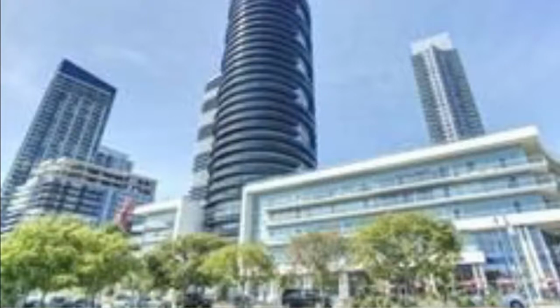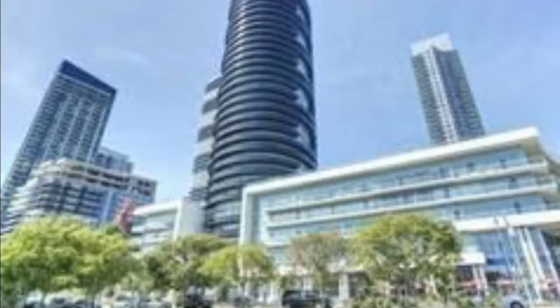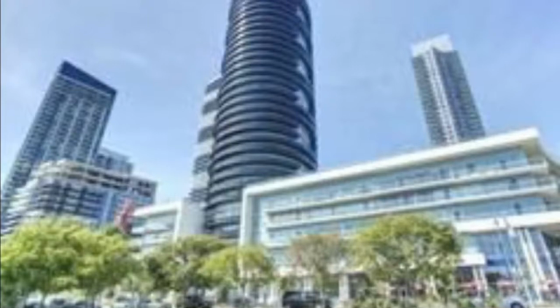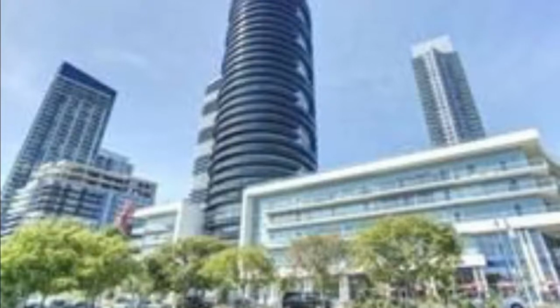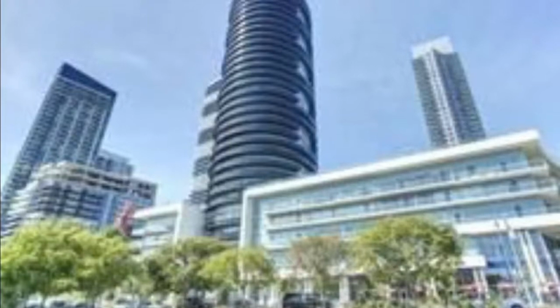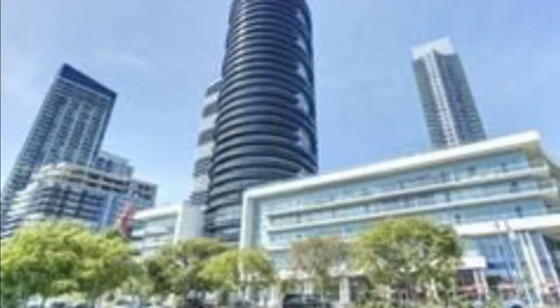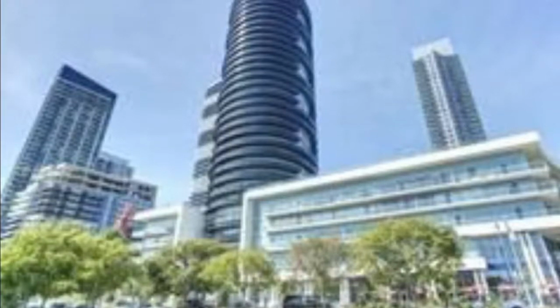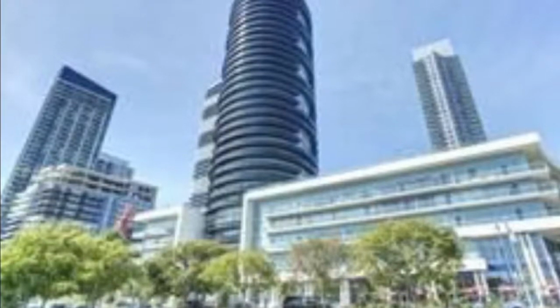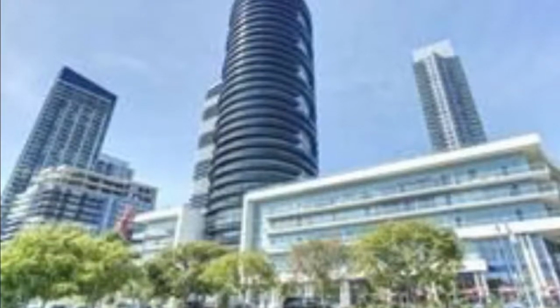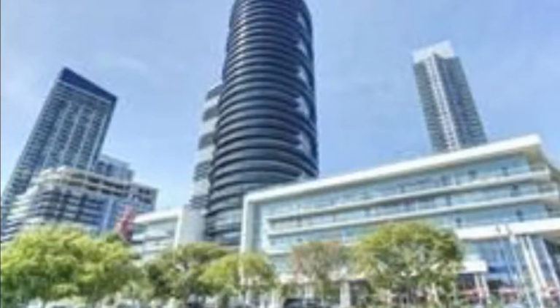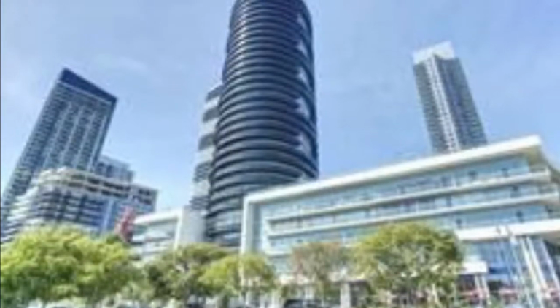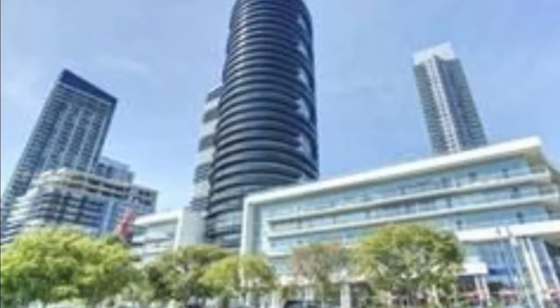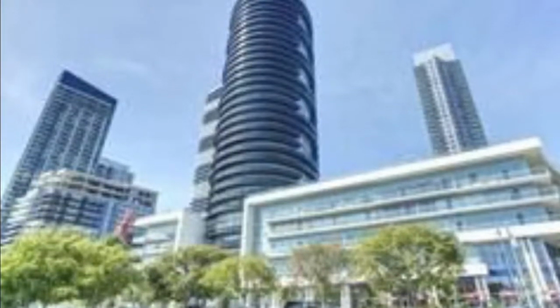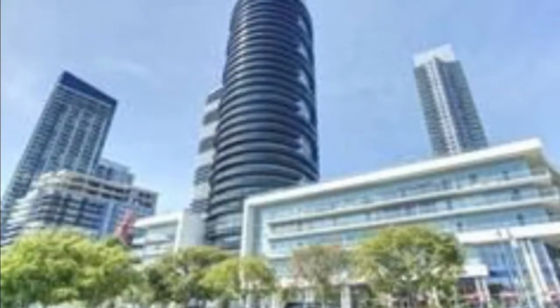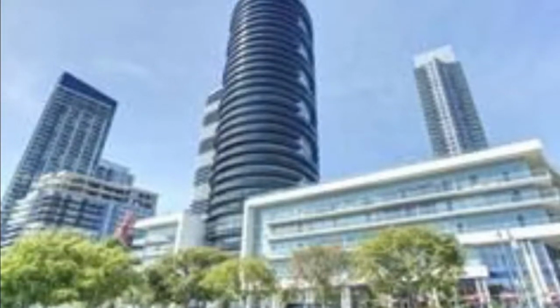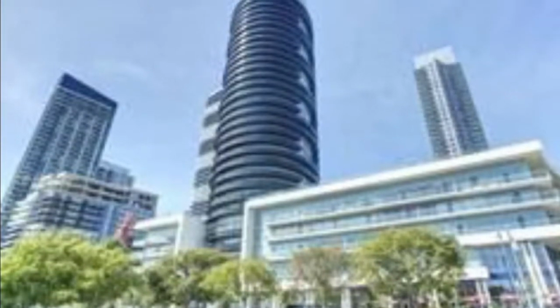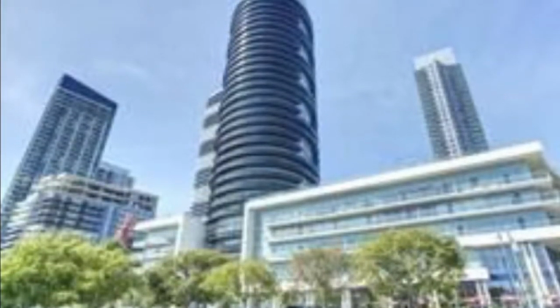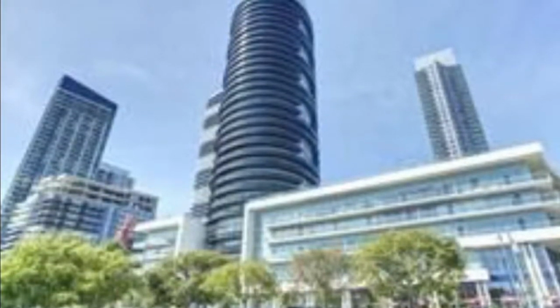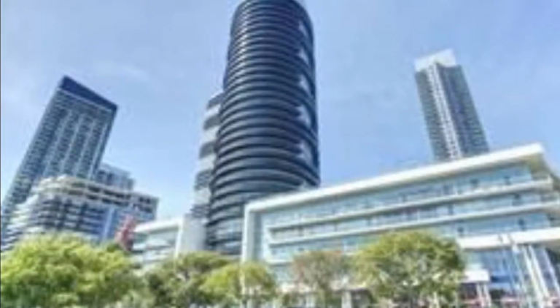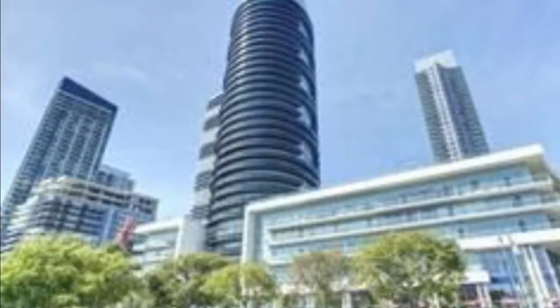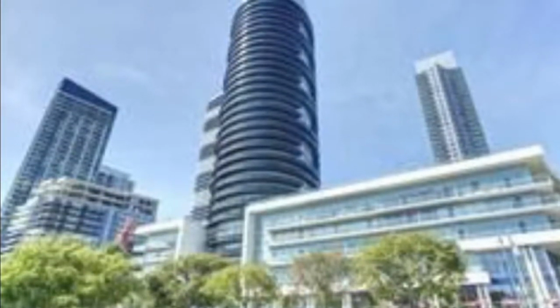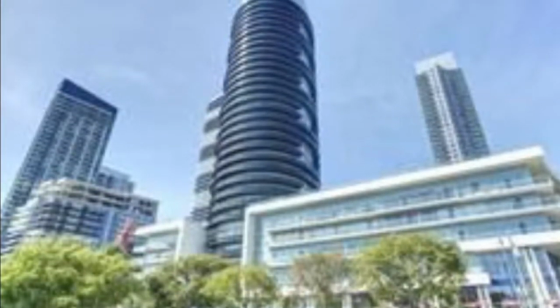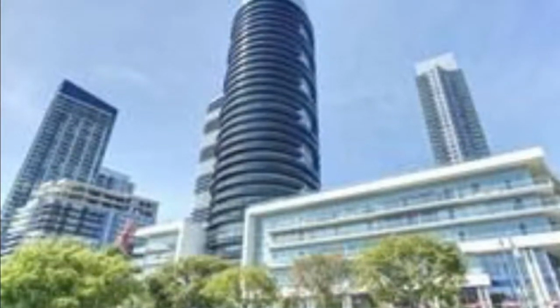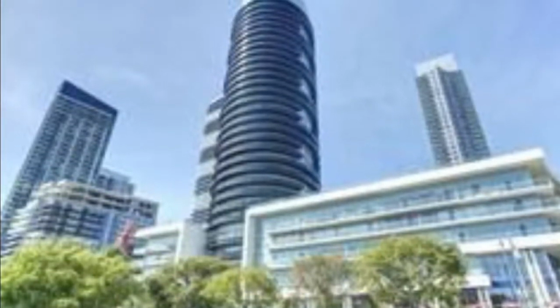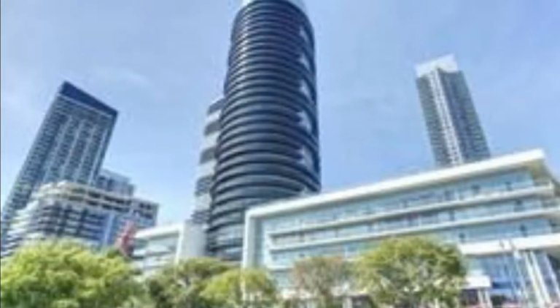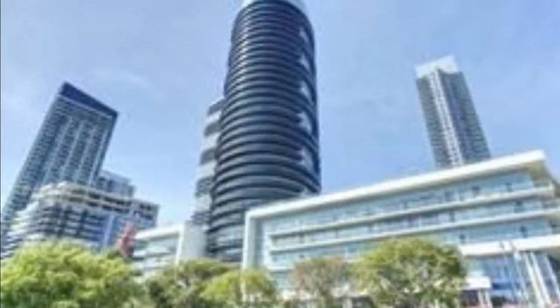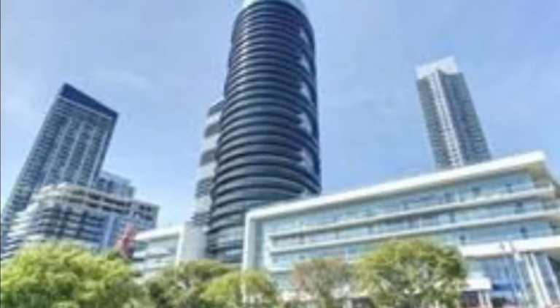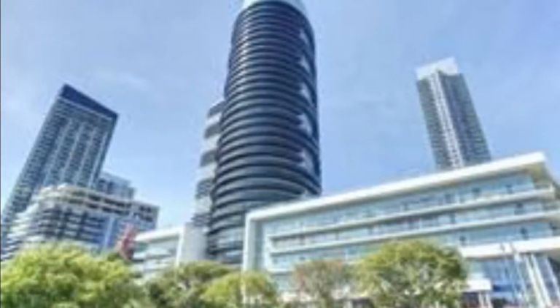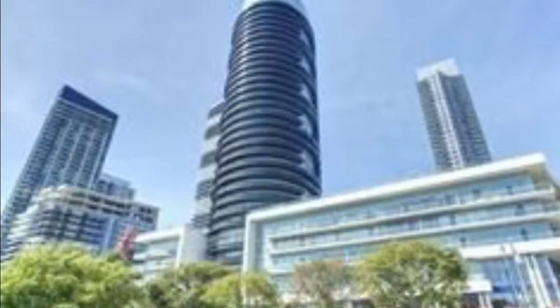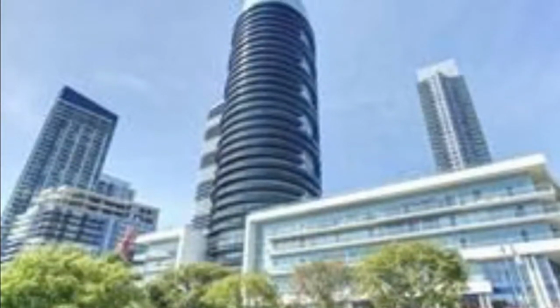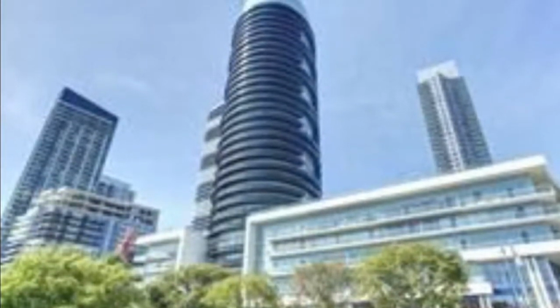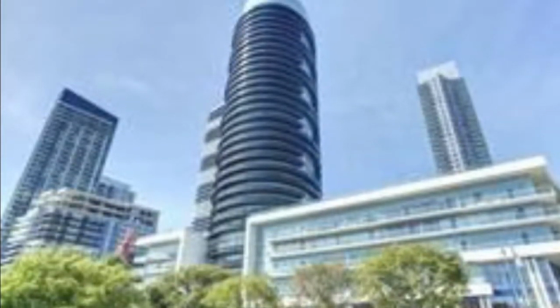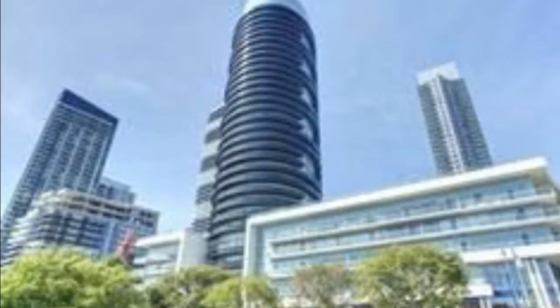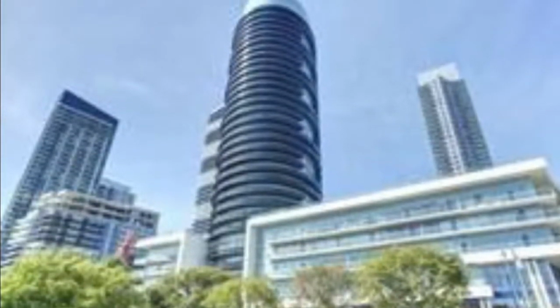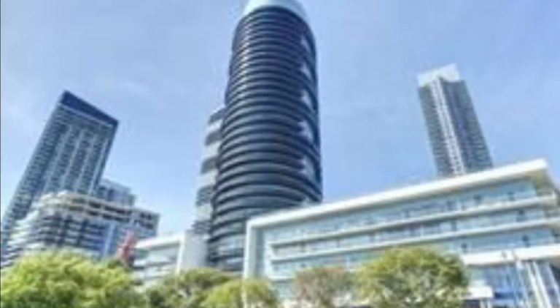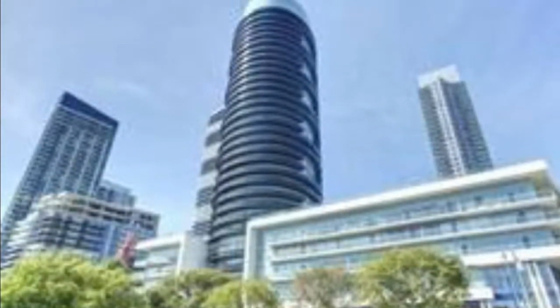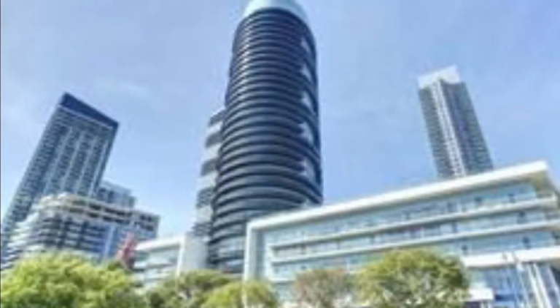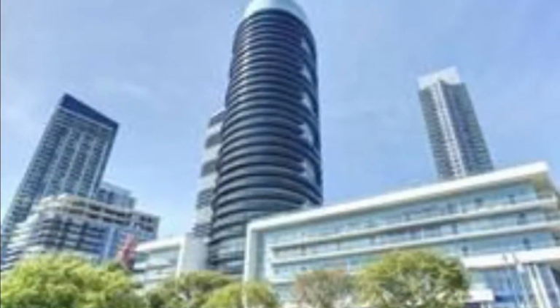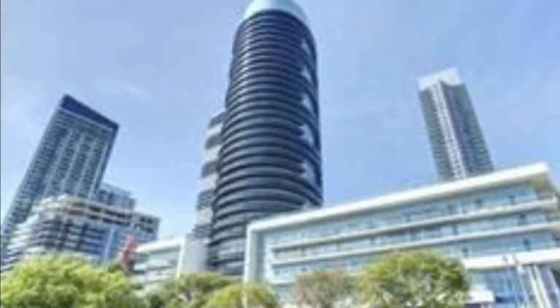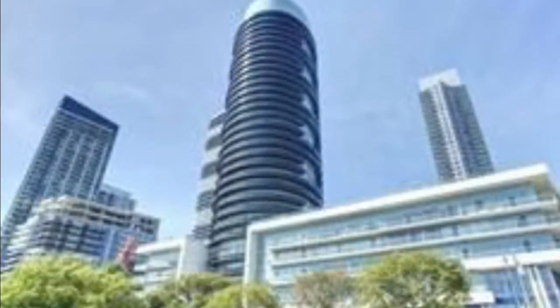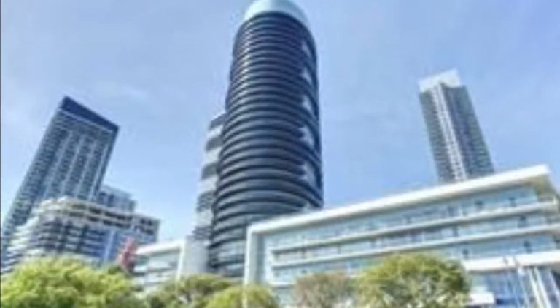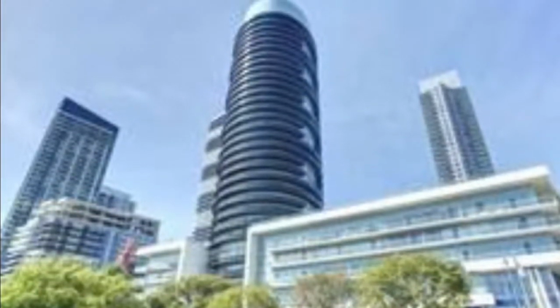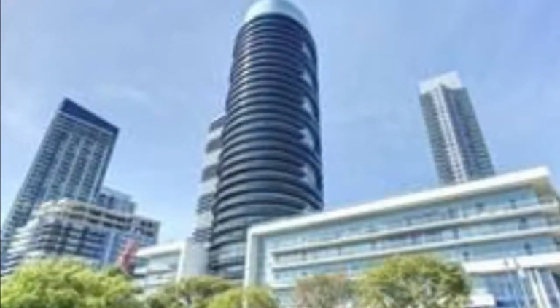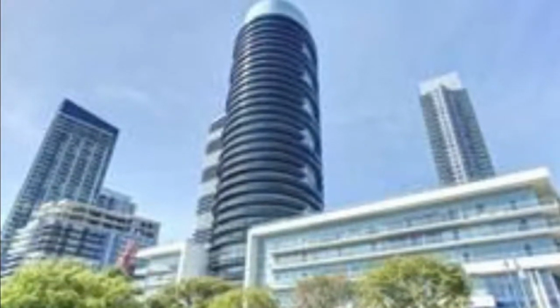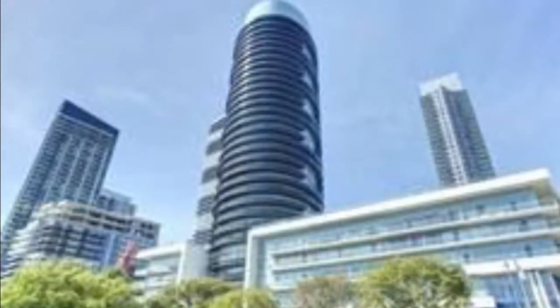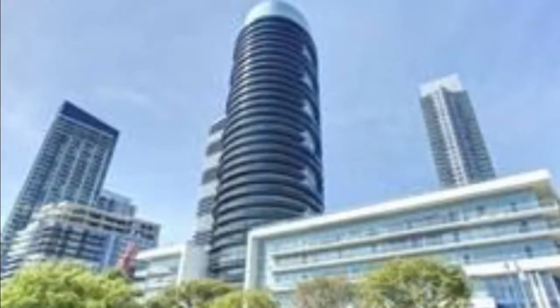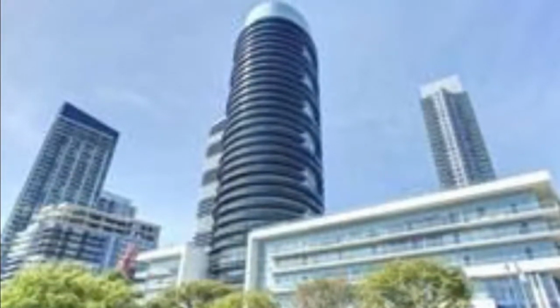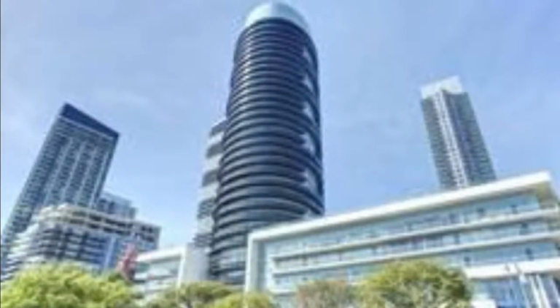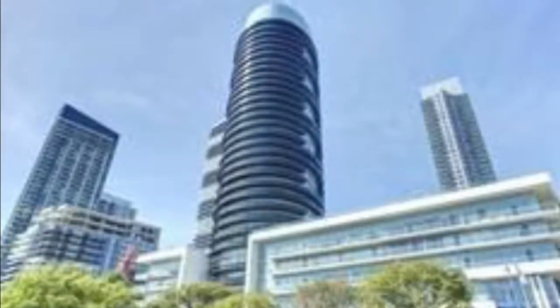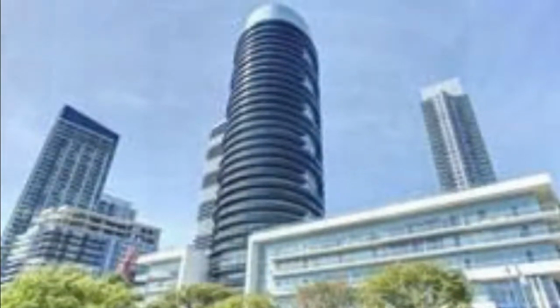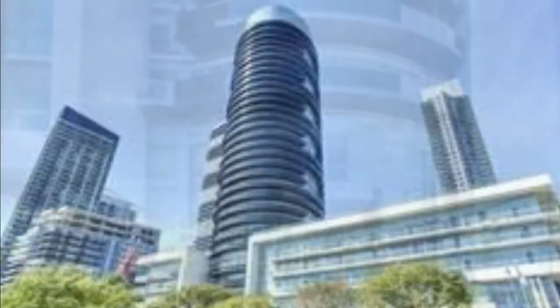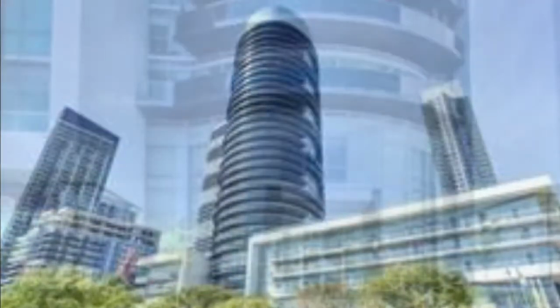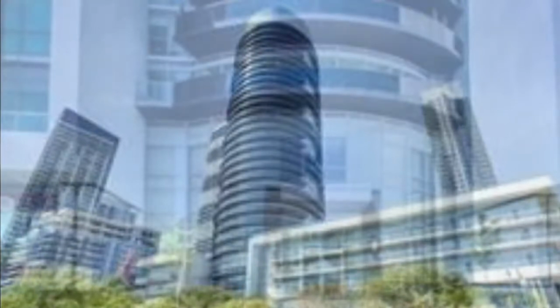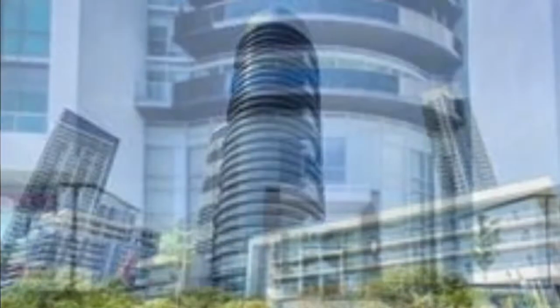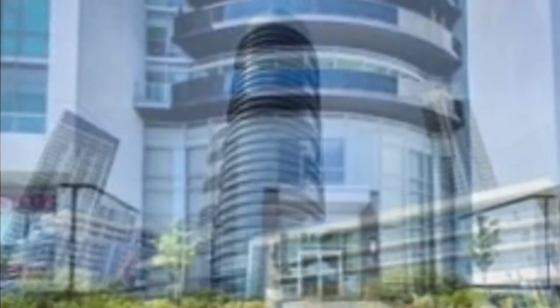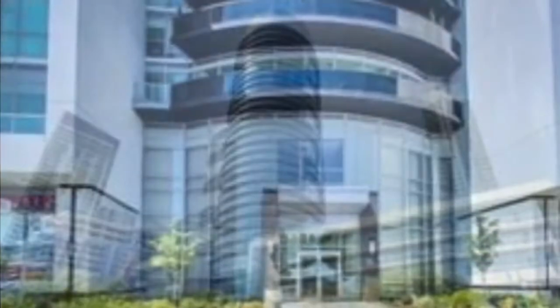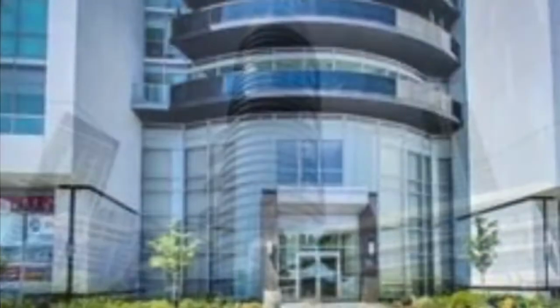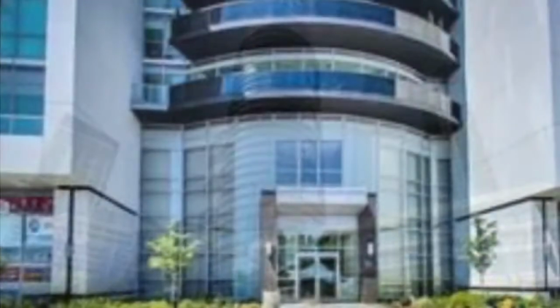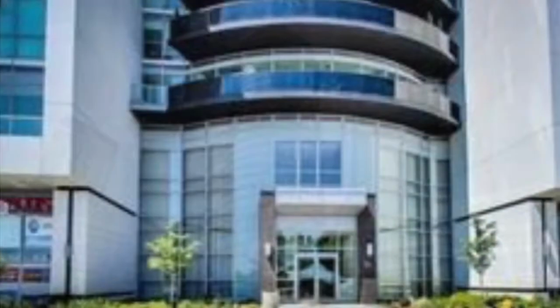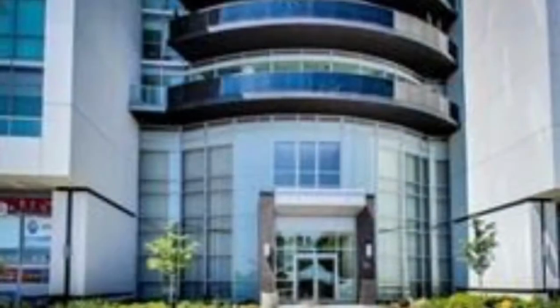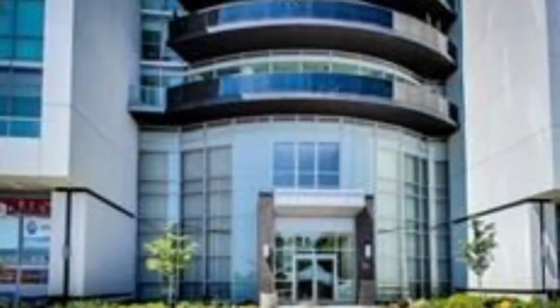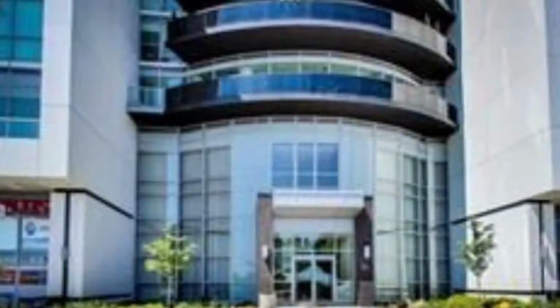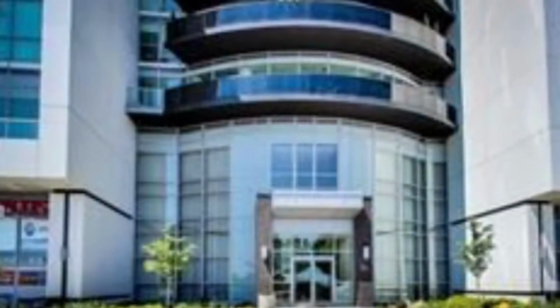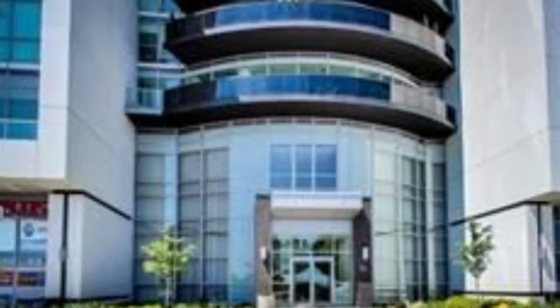Hello, this is Imran at TorontoDowntownCondos.com, introducing Waterscapes Condominiums, 80 Marine Parade Drive.